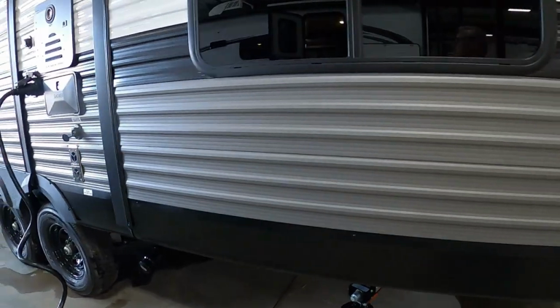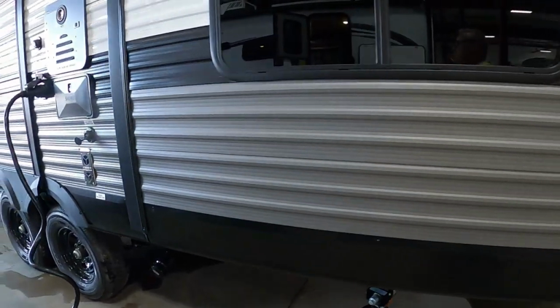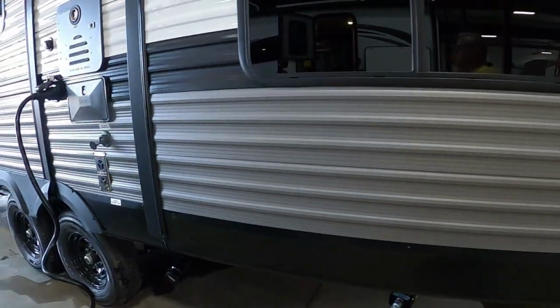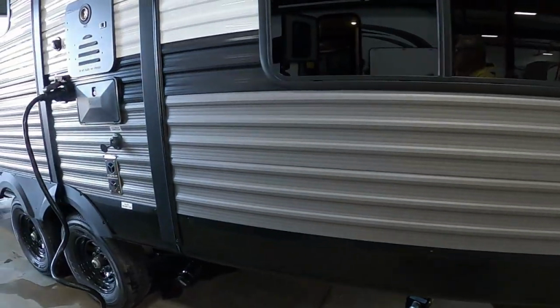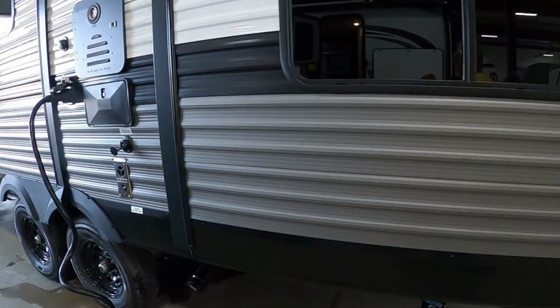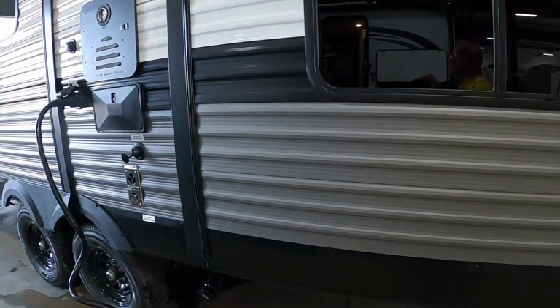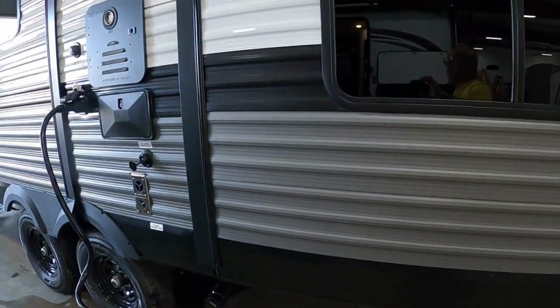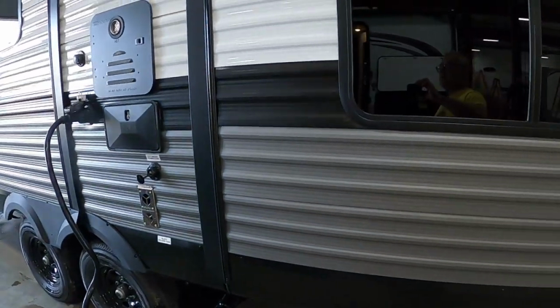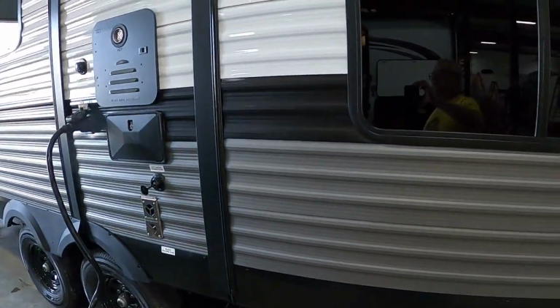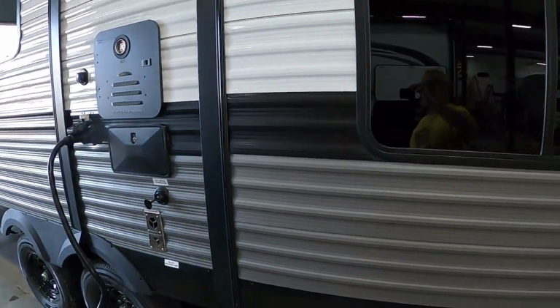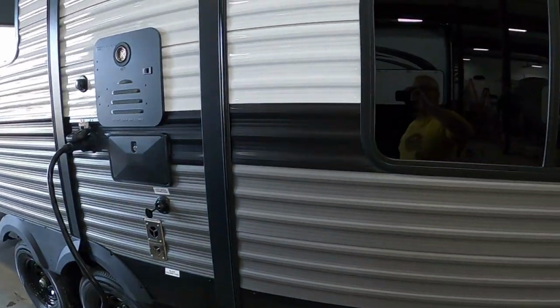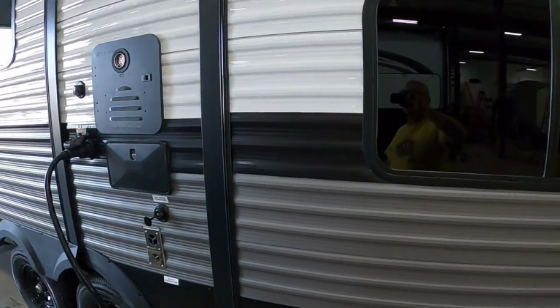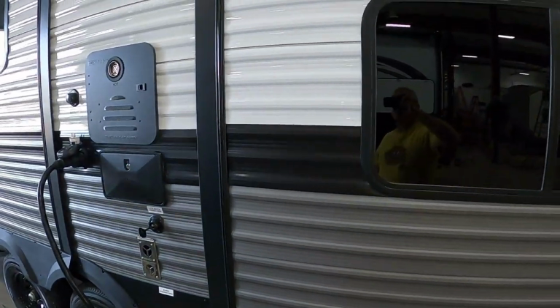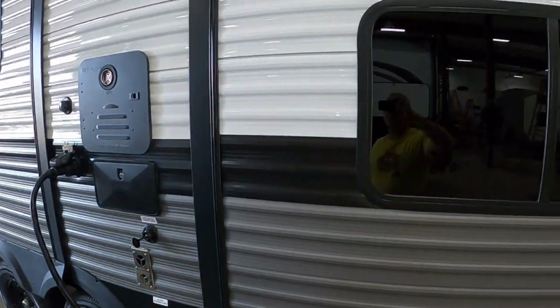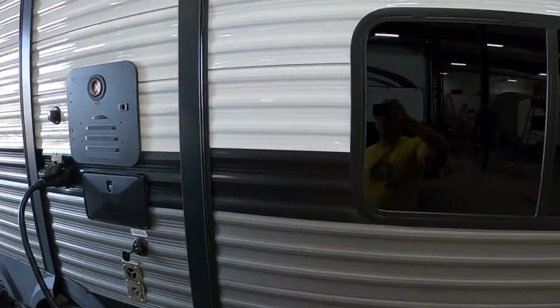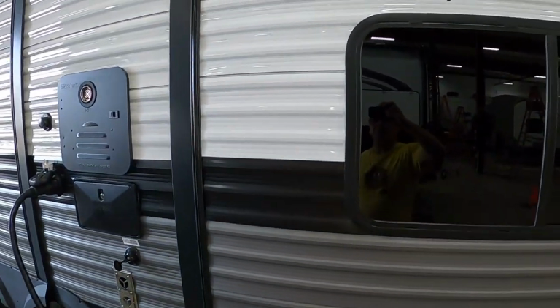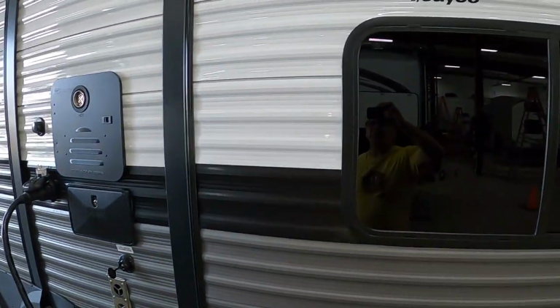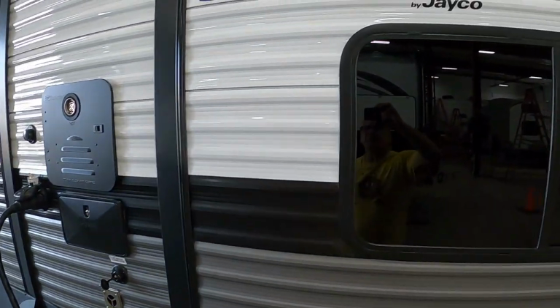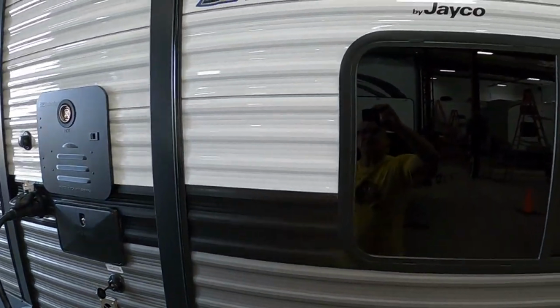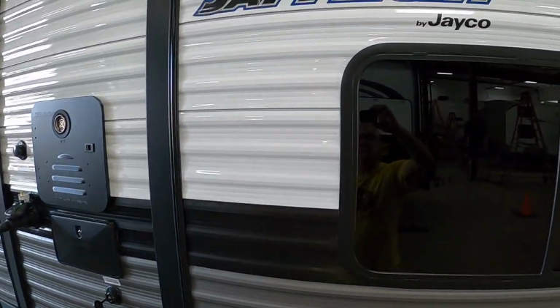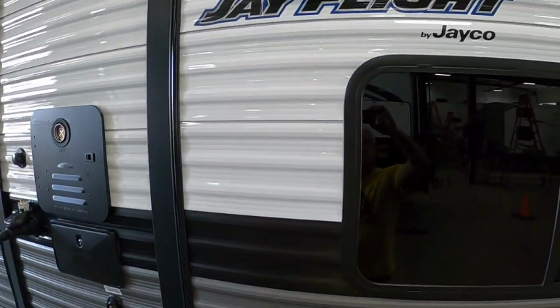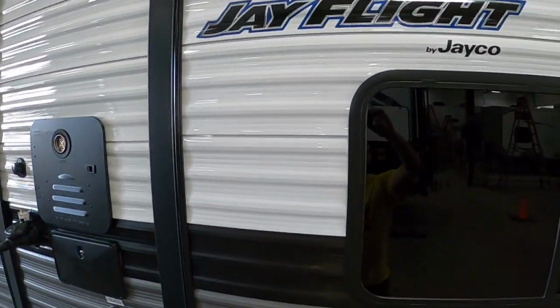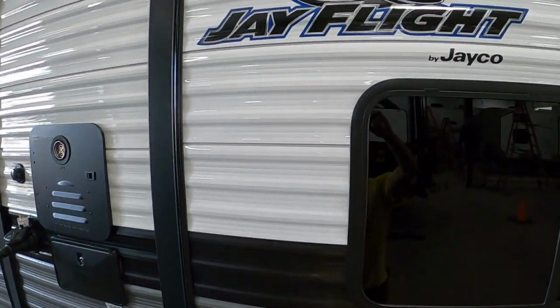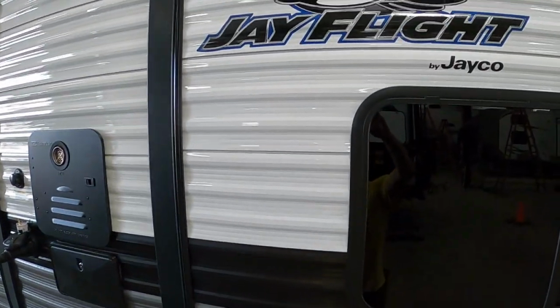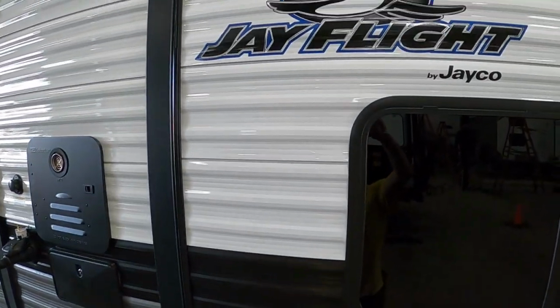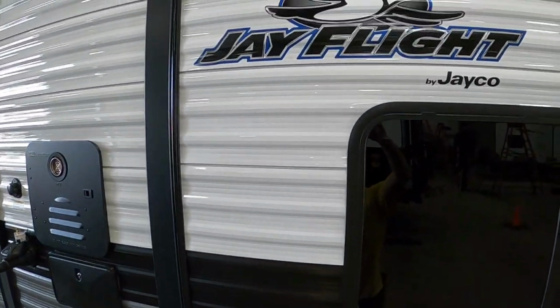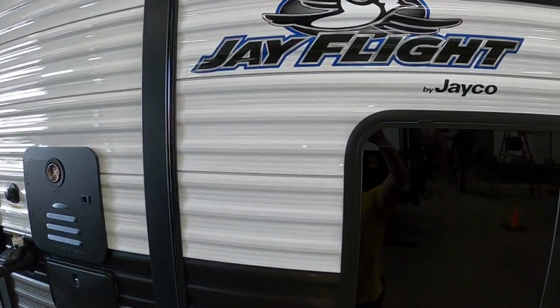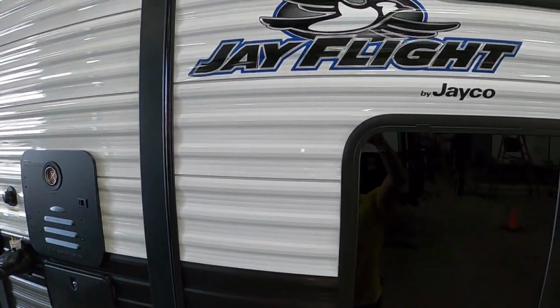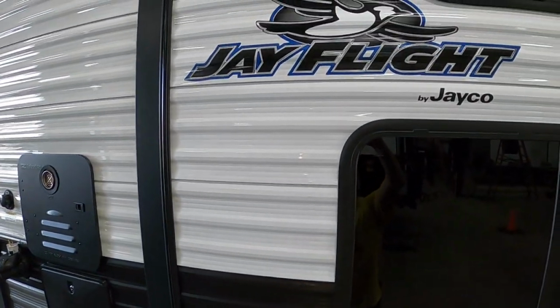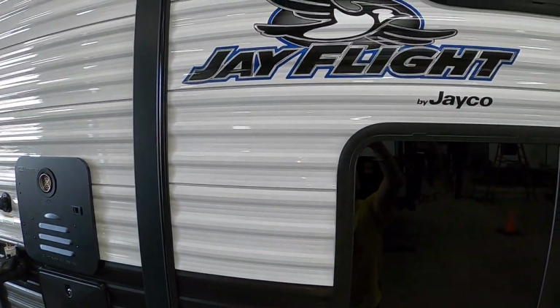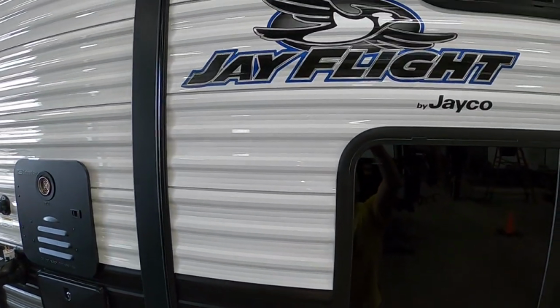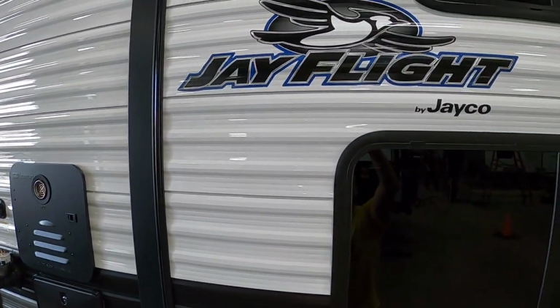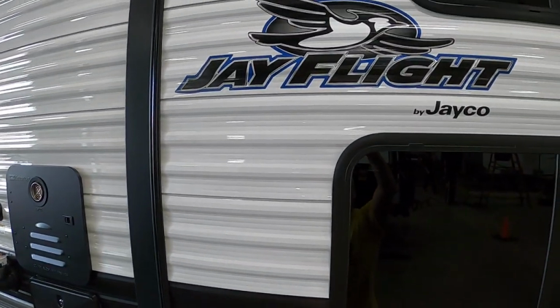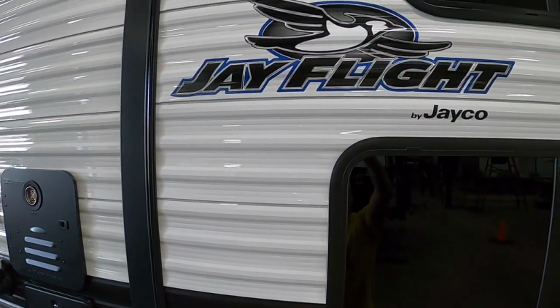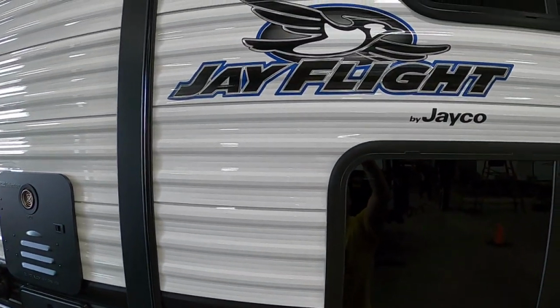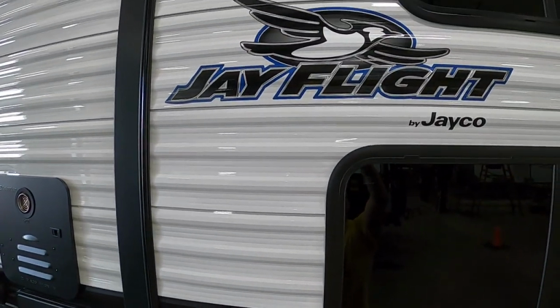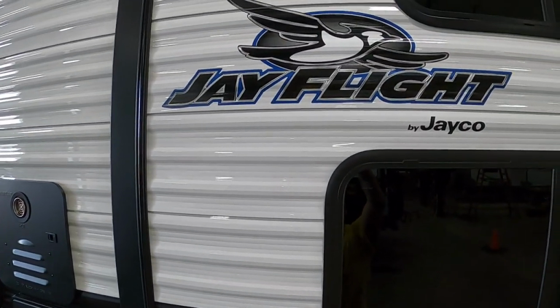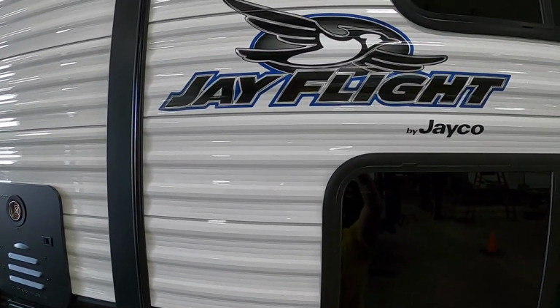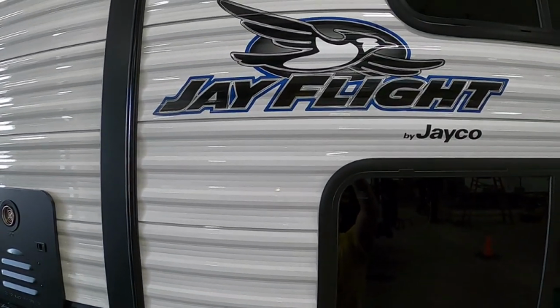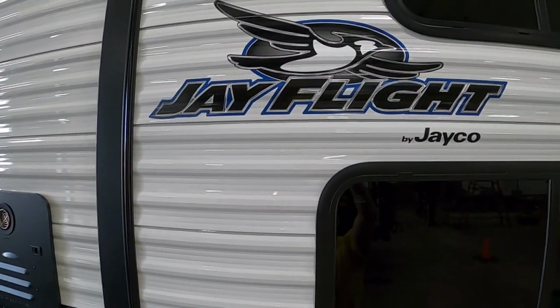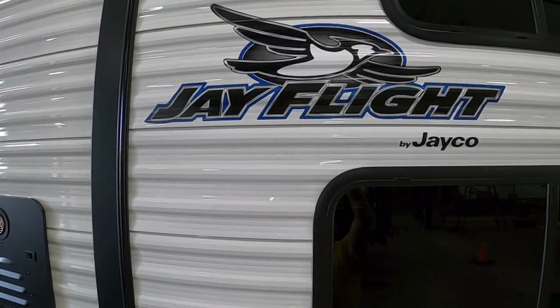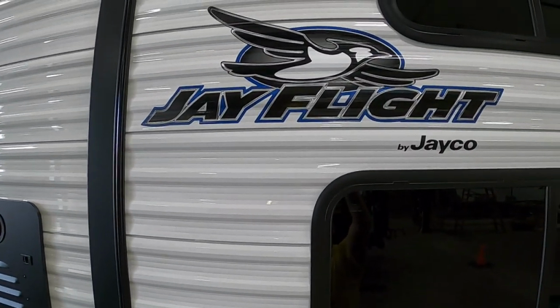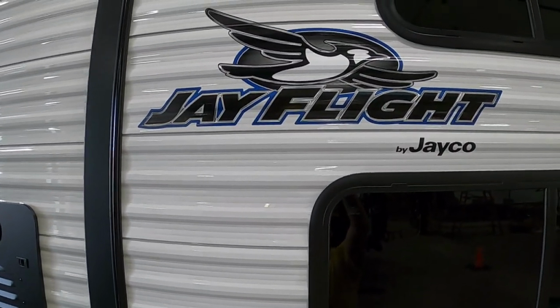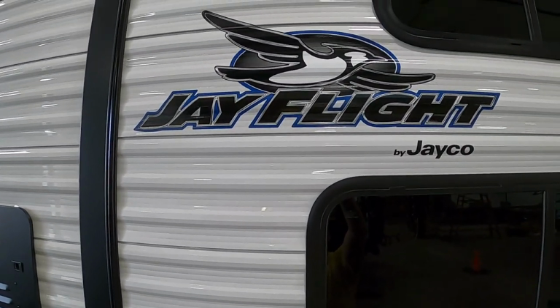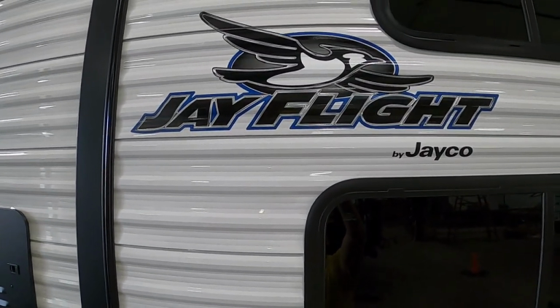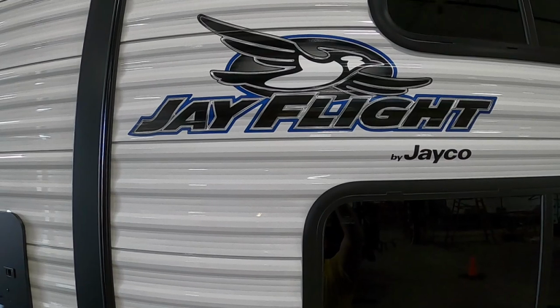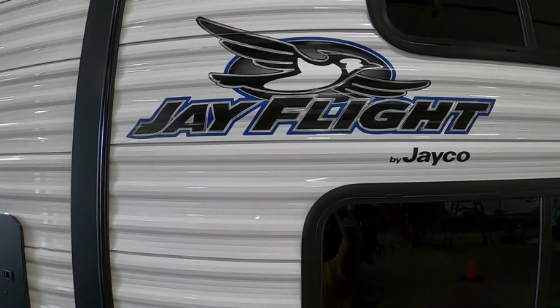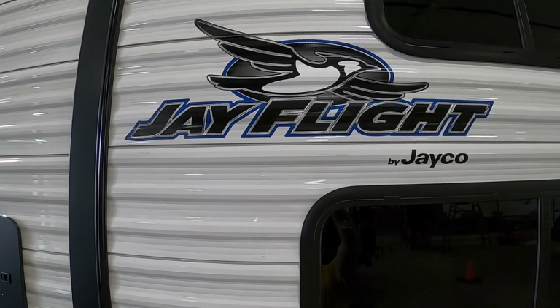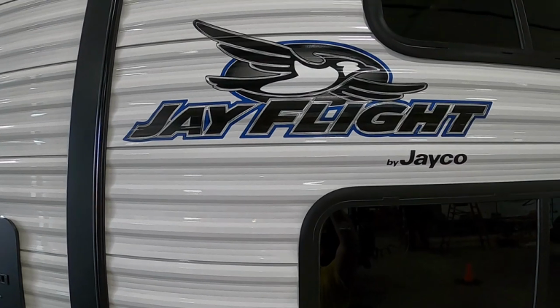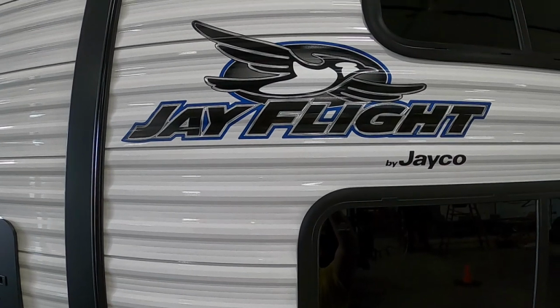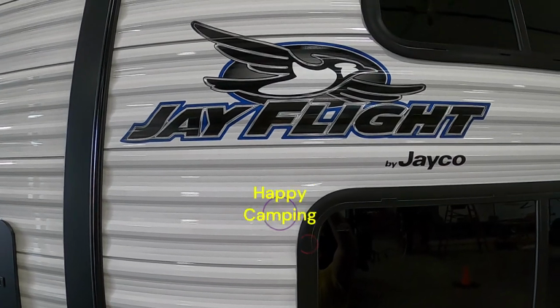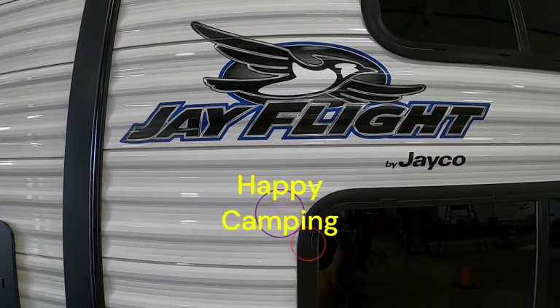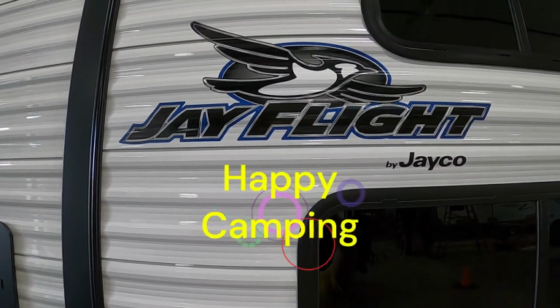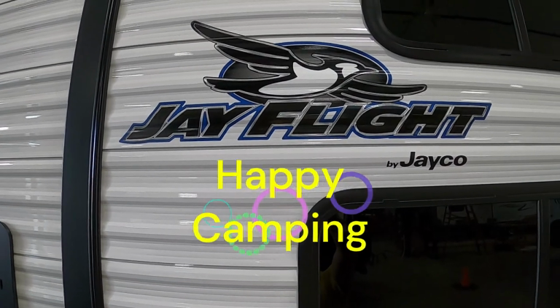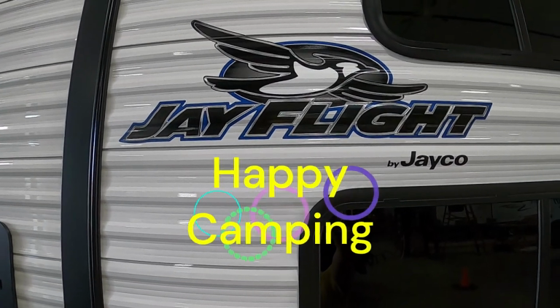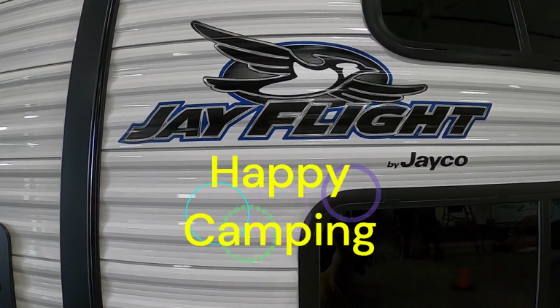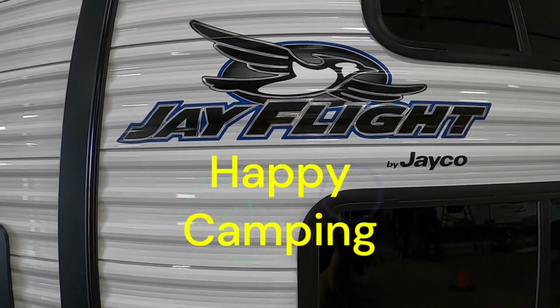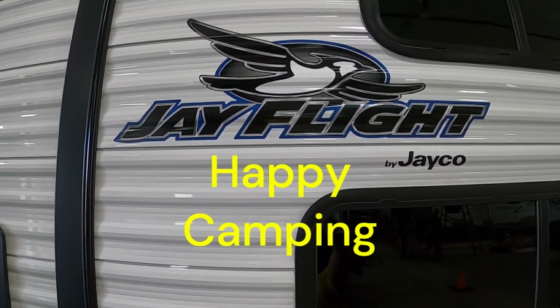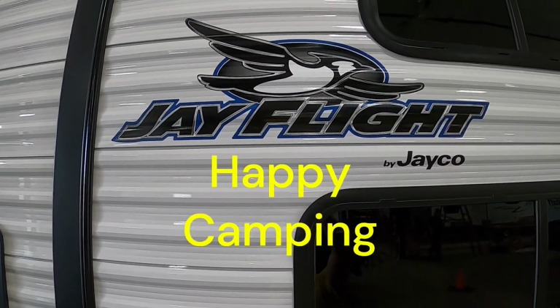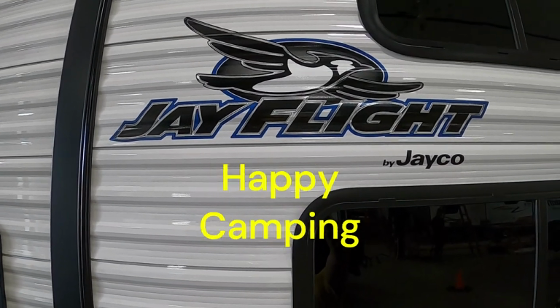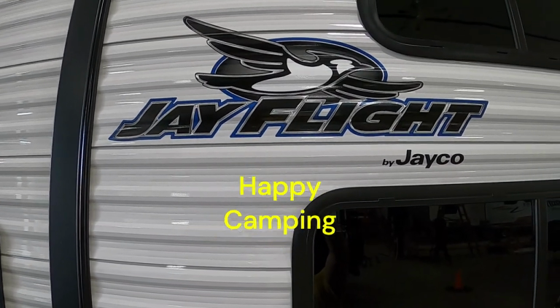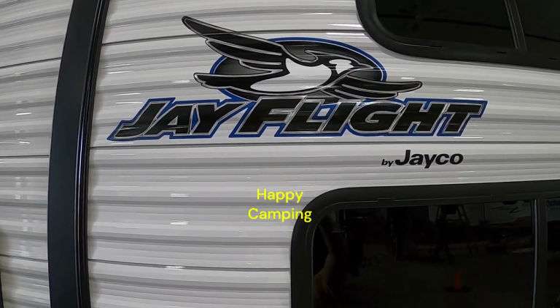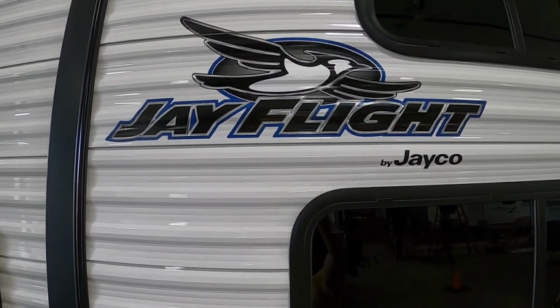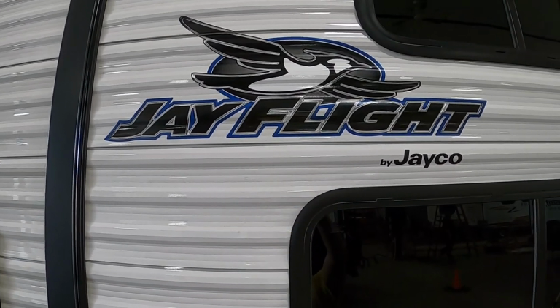Thank you so much for your purchase. Hope you enjoy this J-Flight for many years to come. Happy camping!